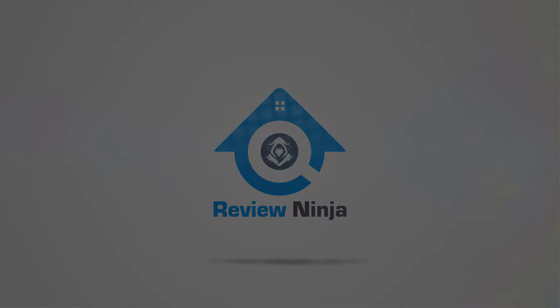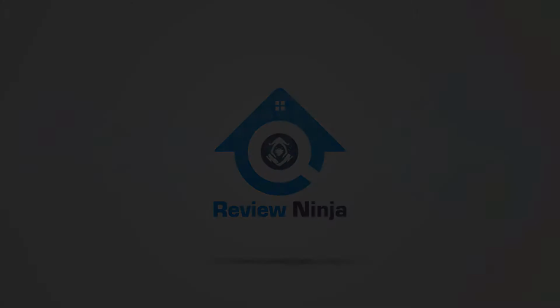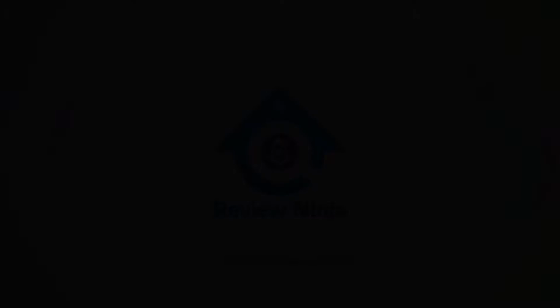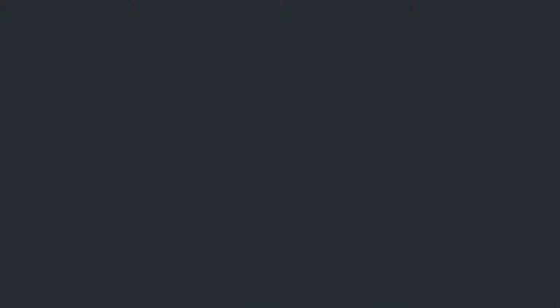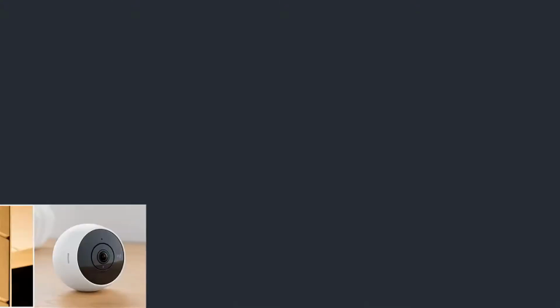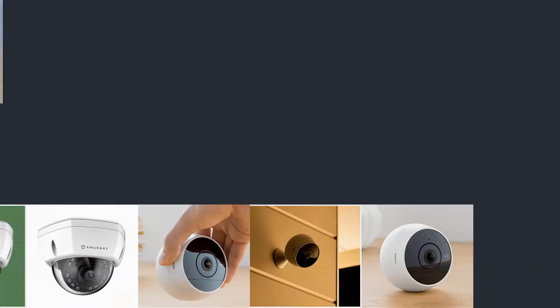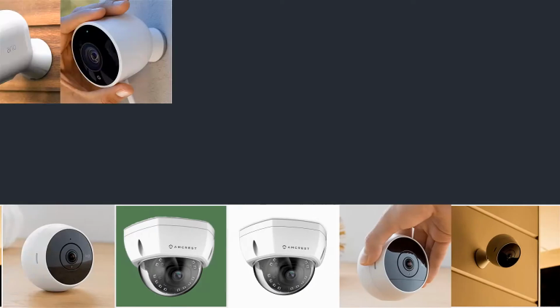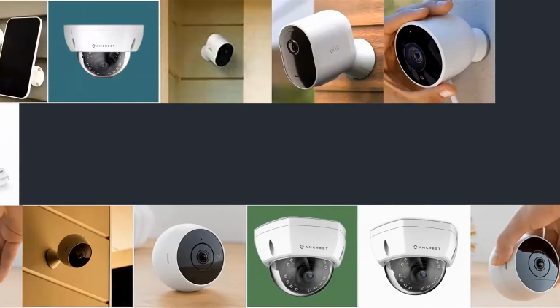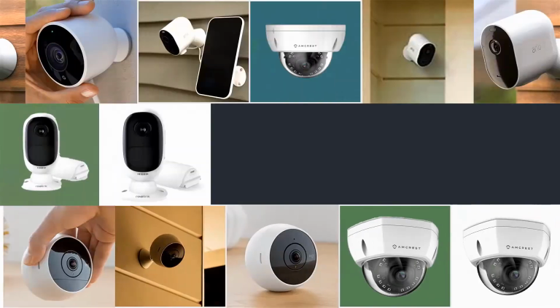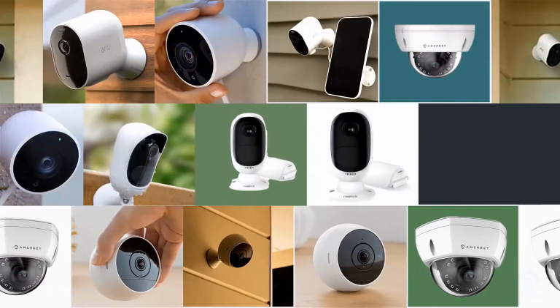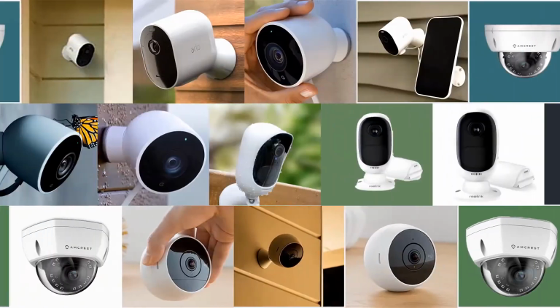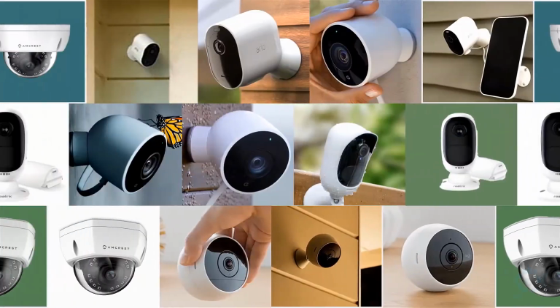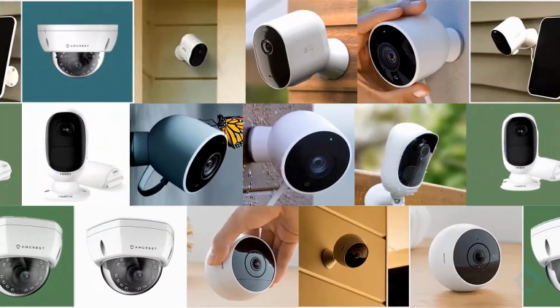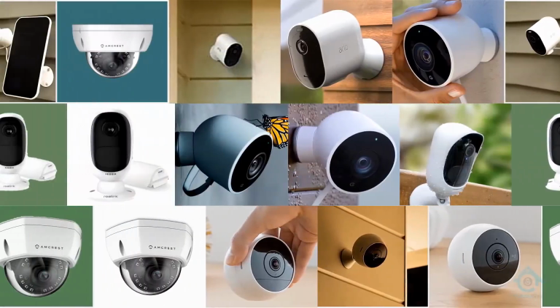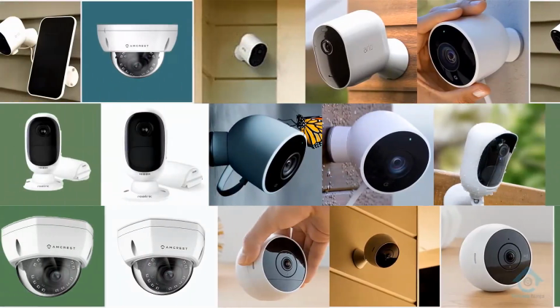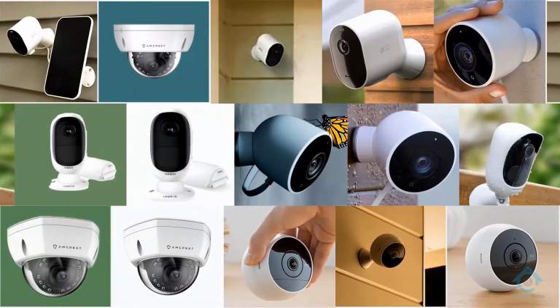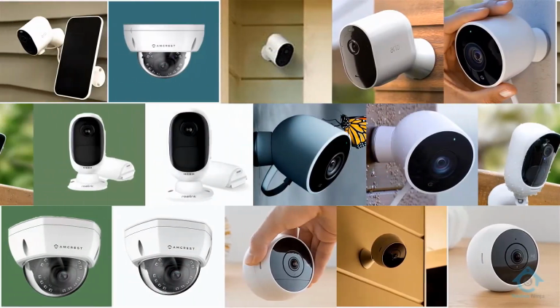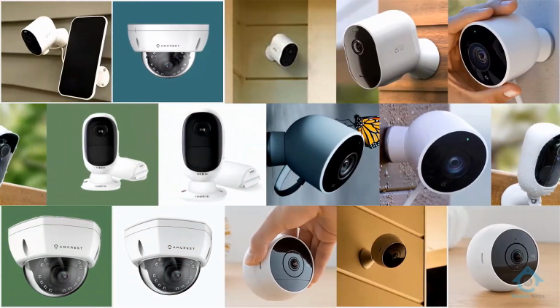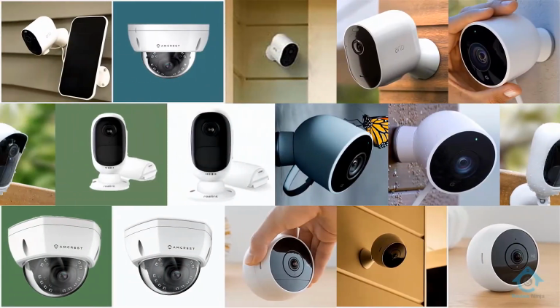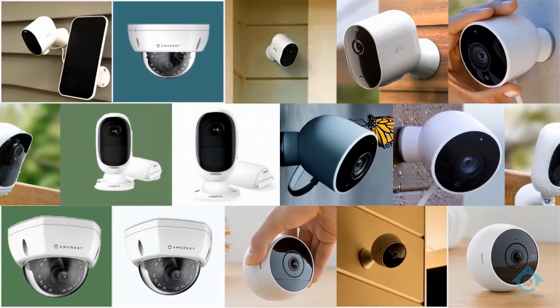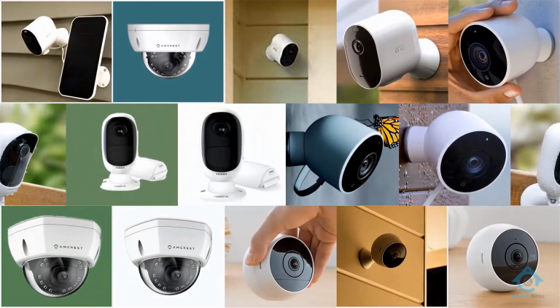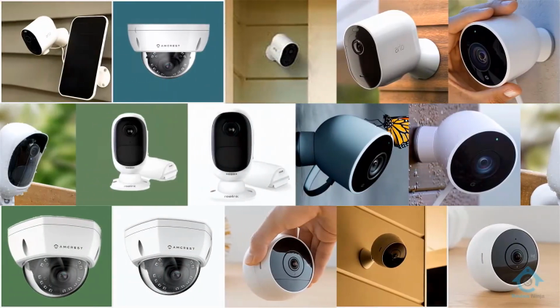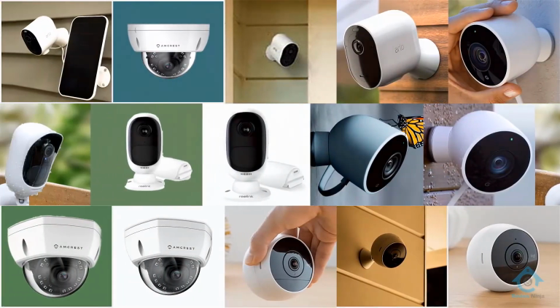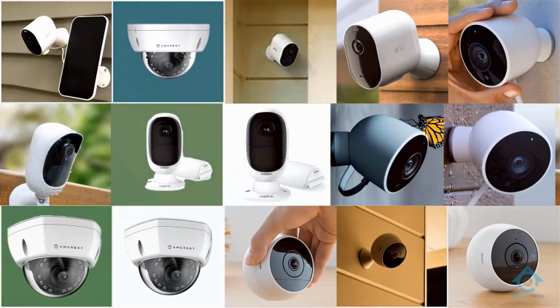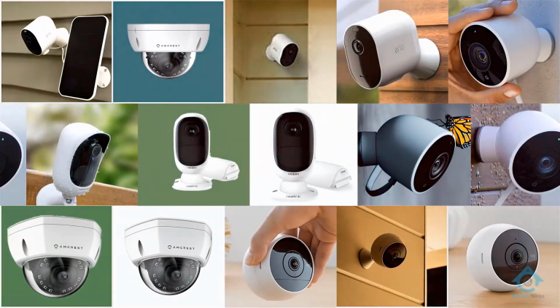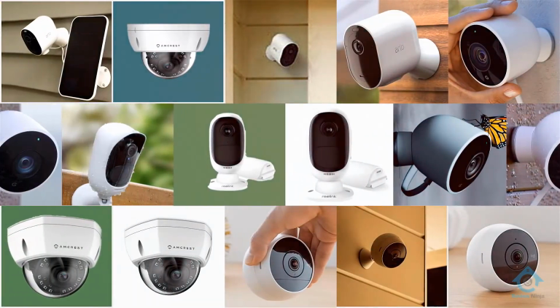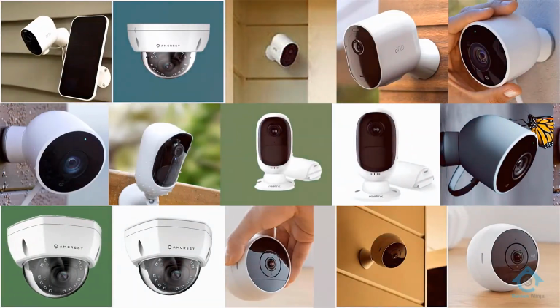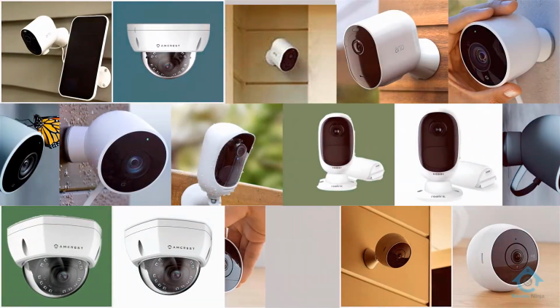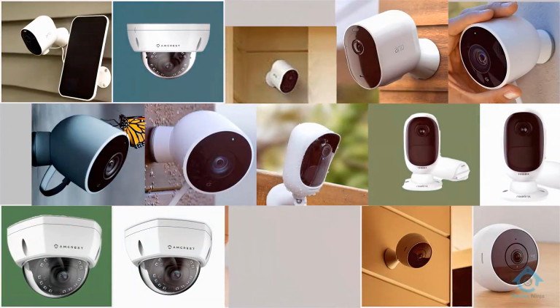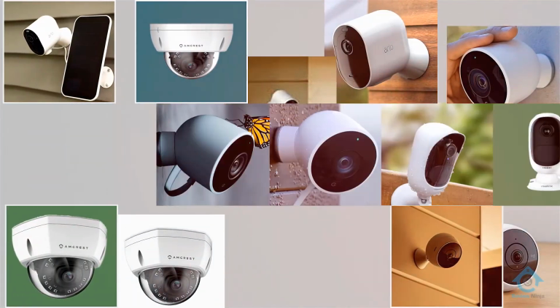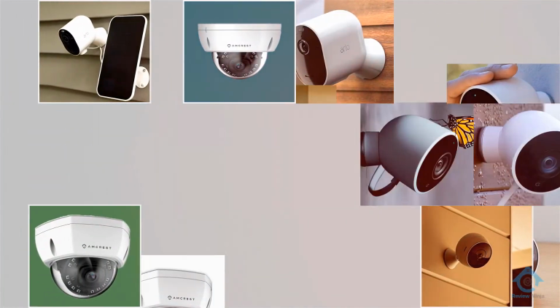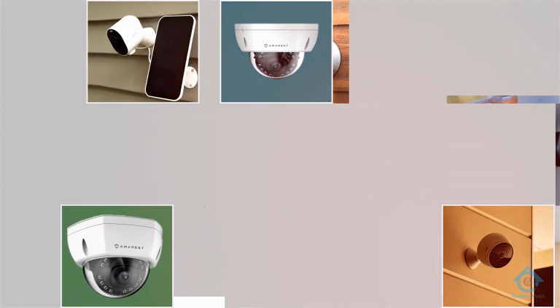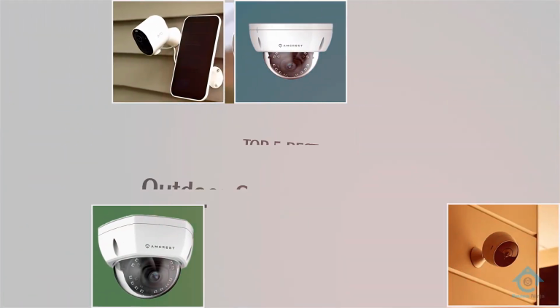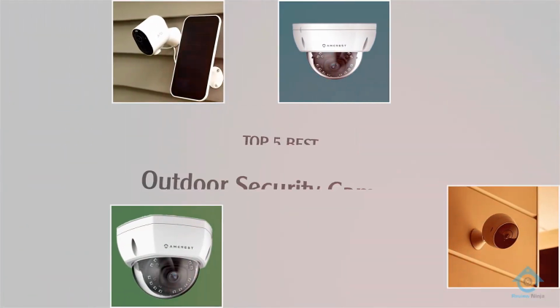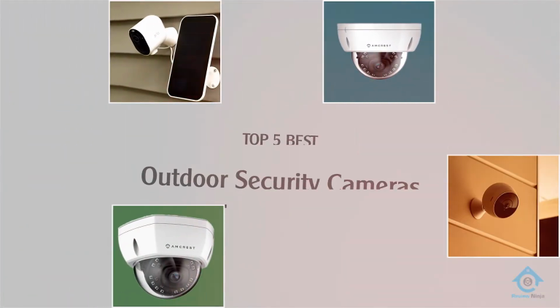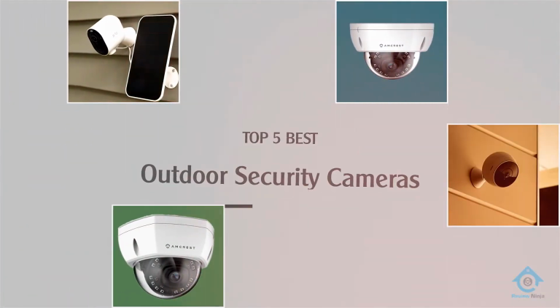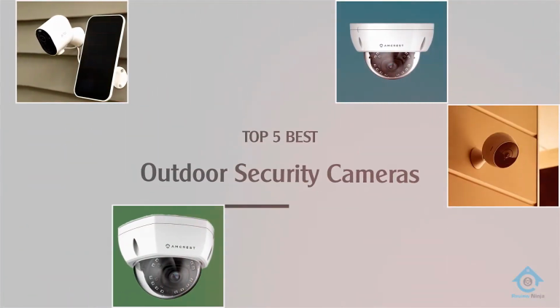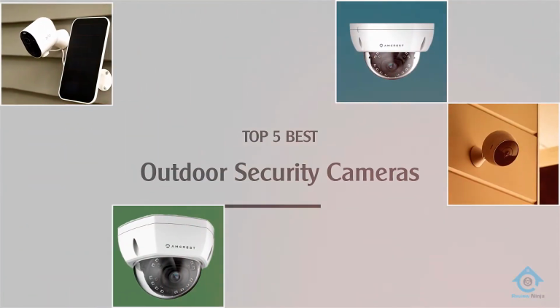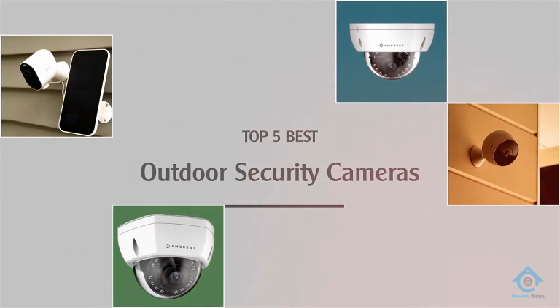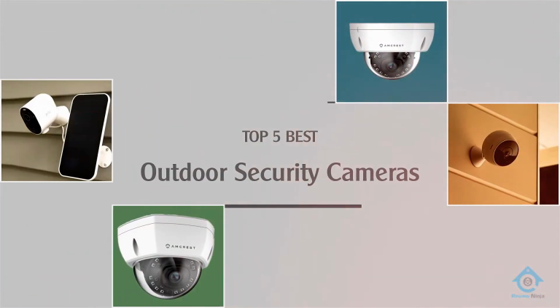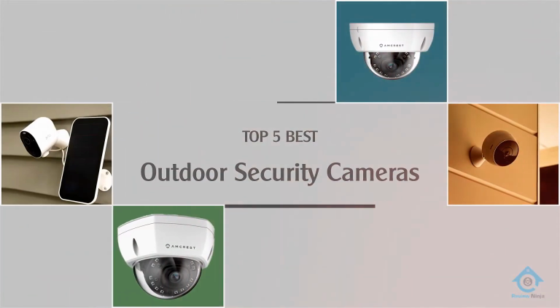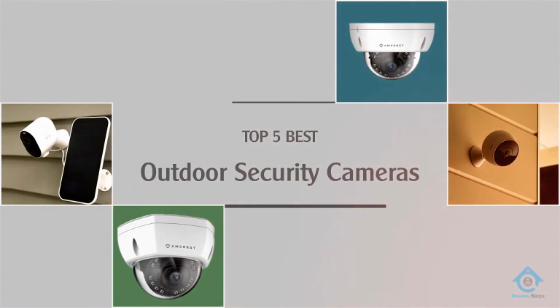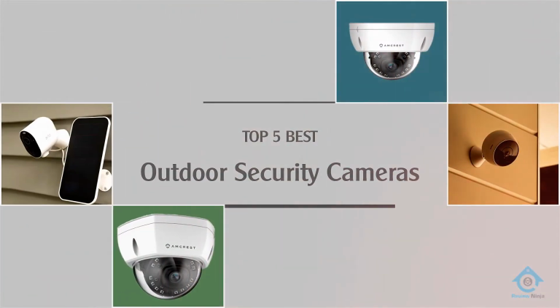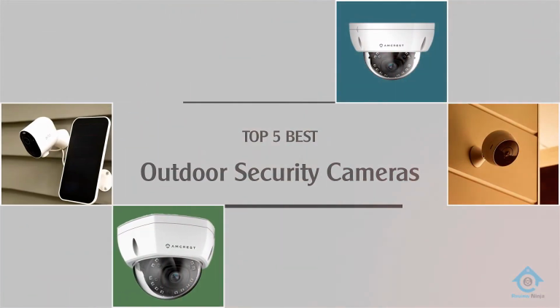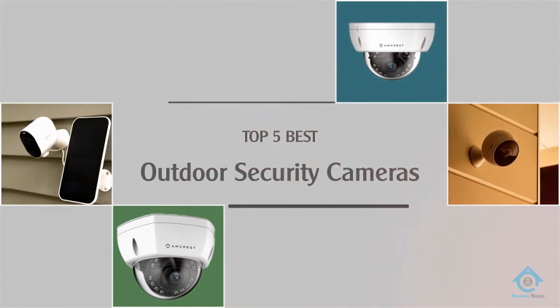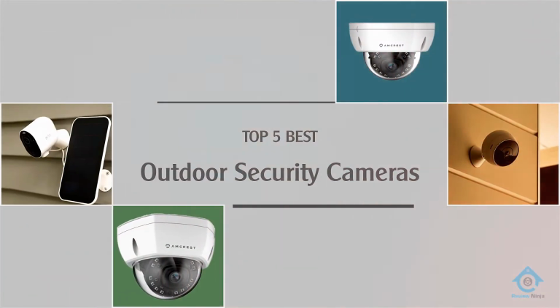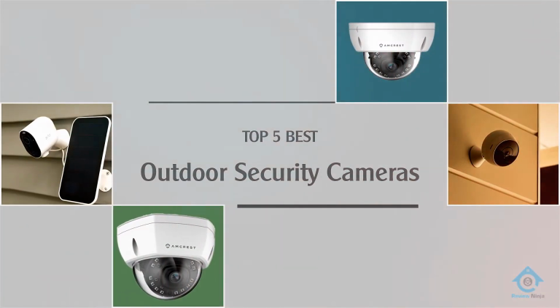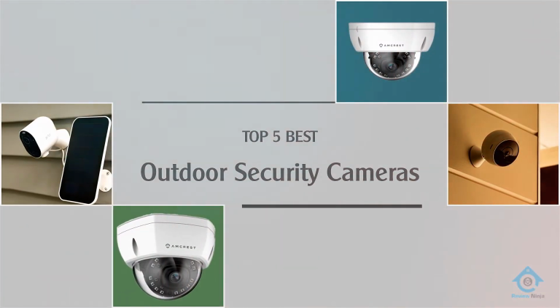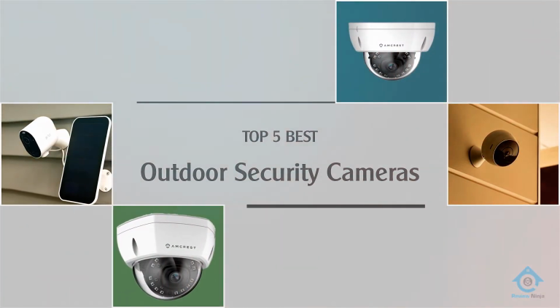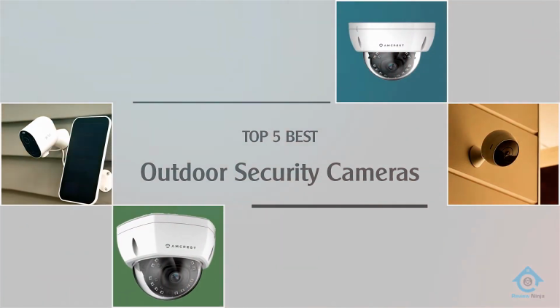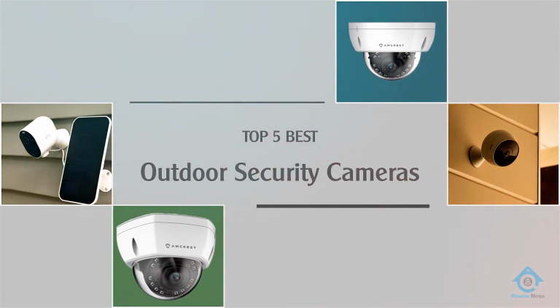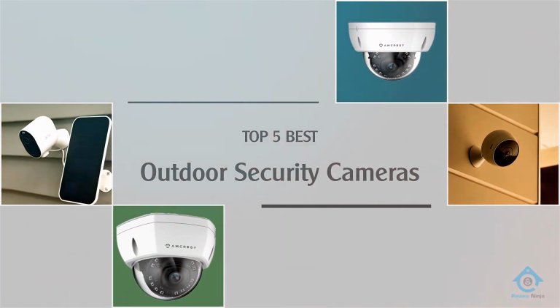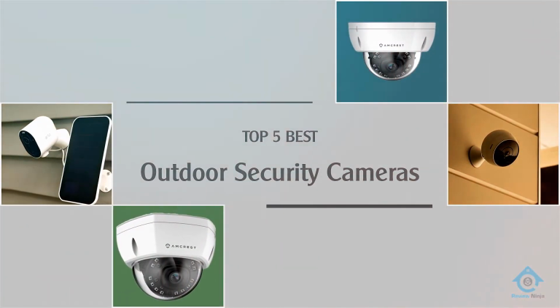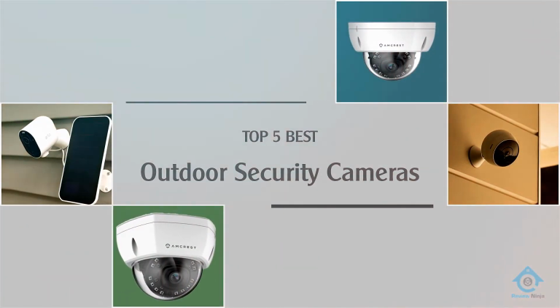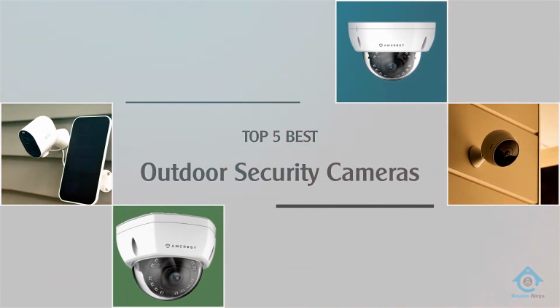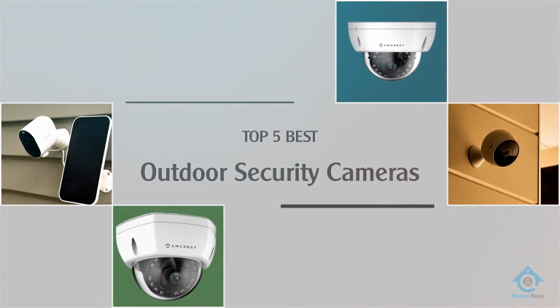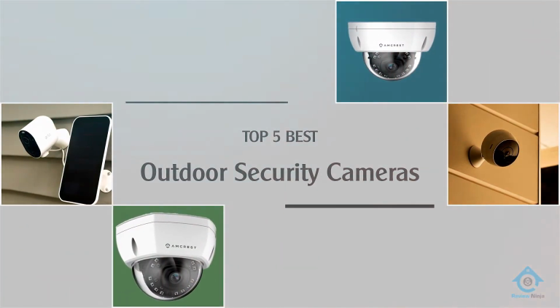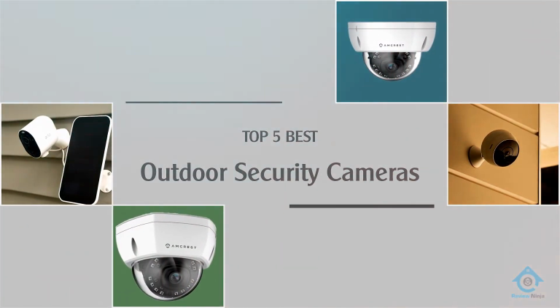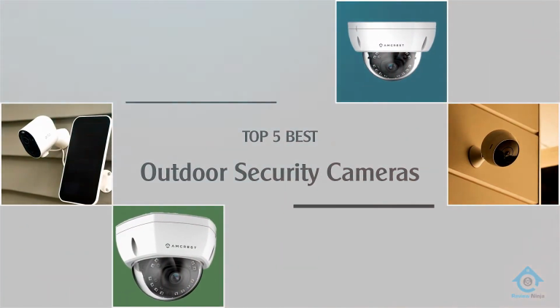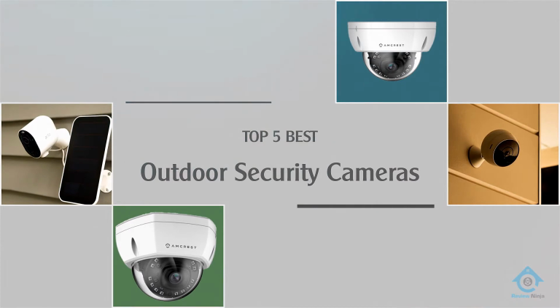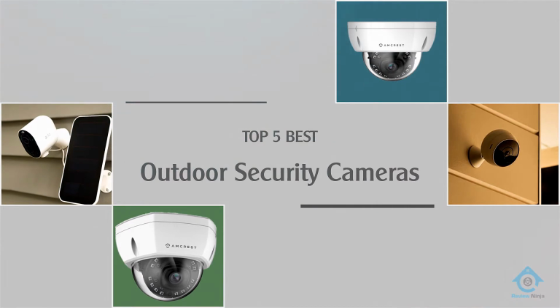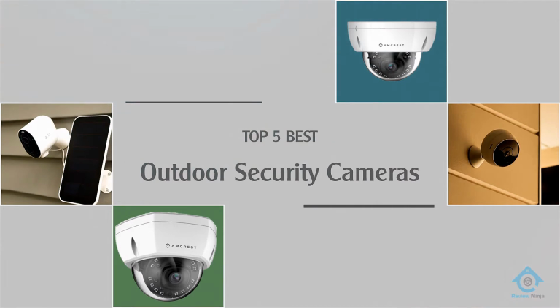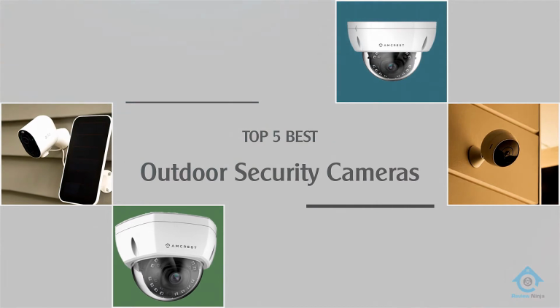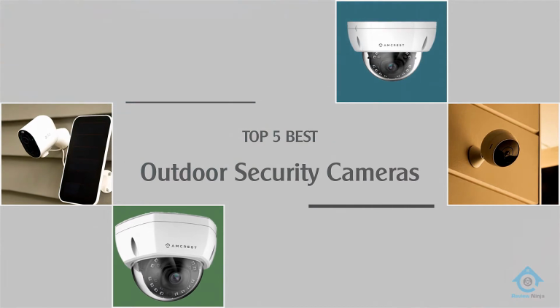If you are looking for the best outdoor security cameras, here is a collection you have got to see. Let's get started.